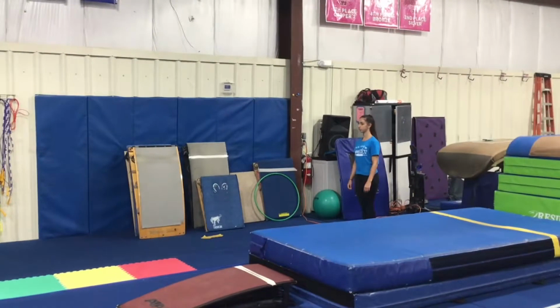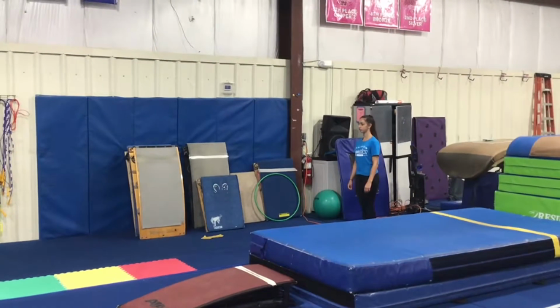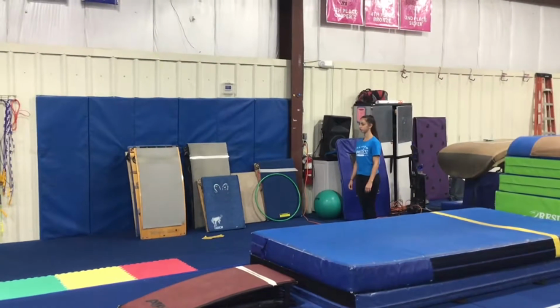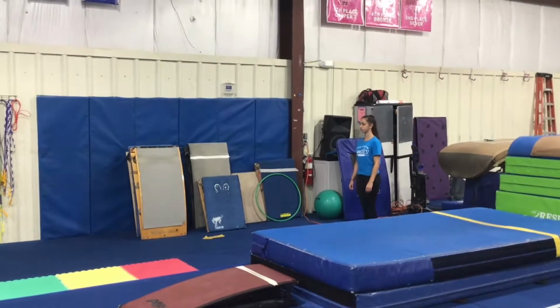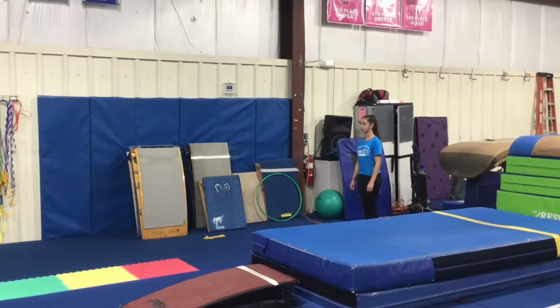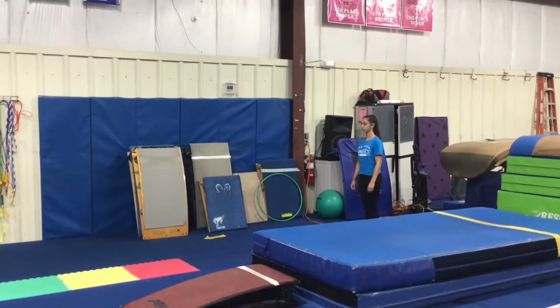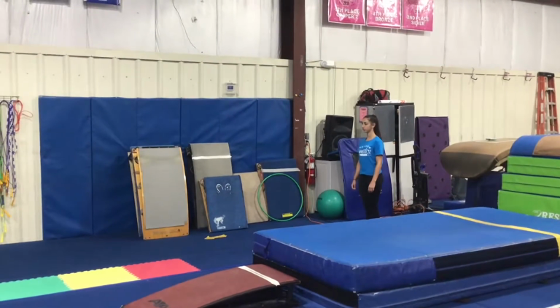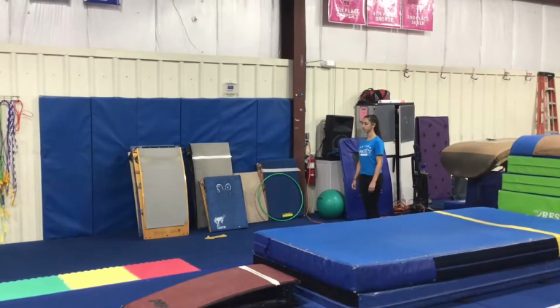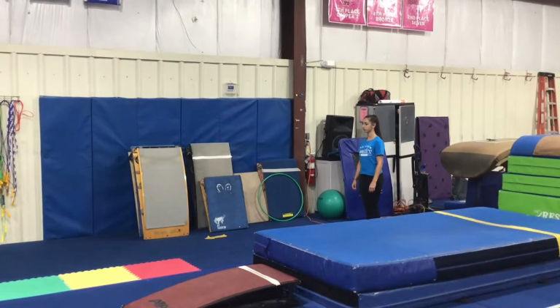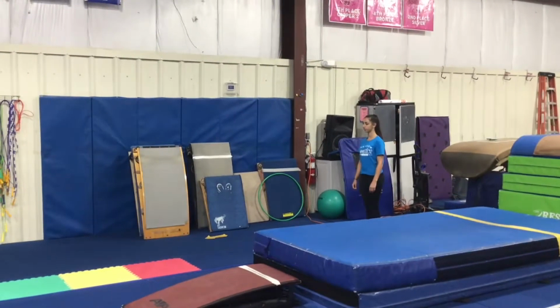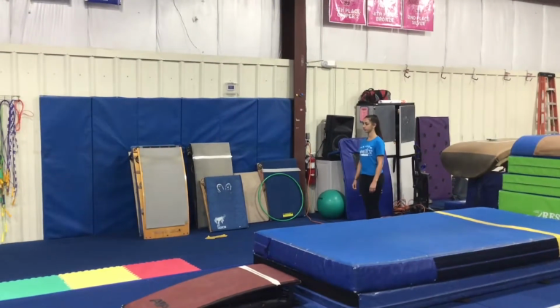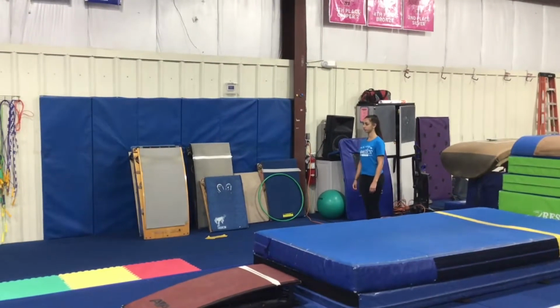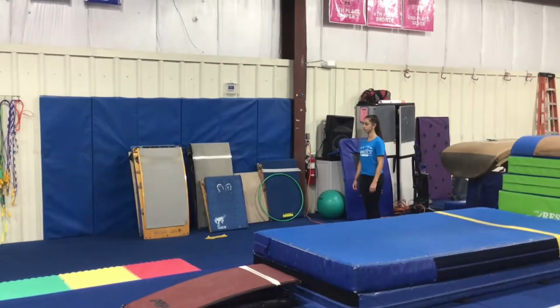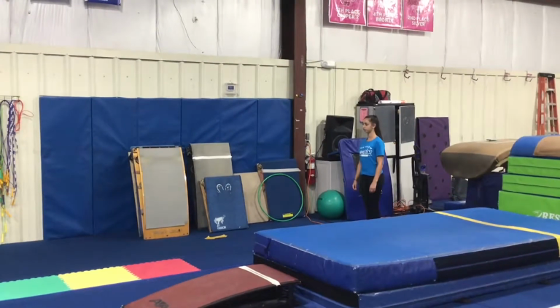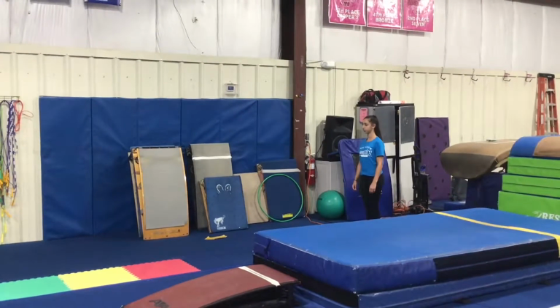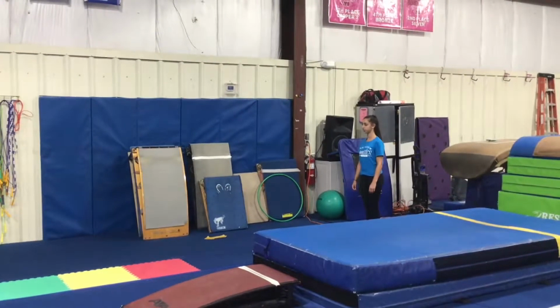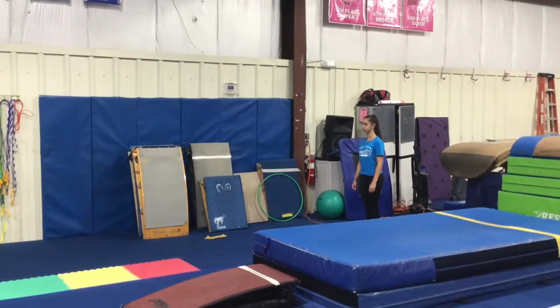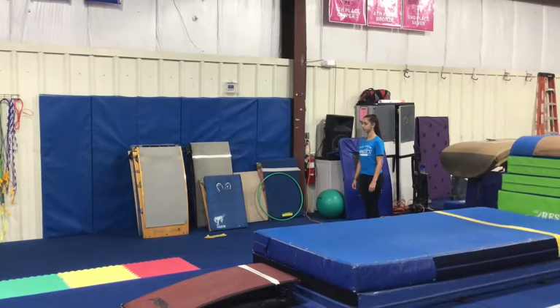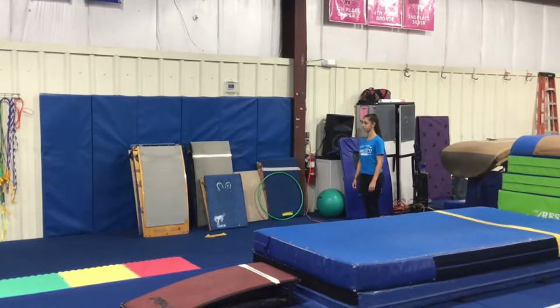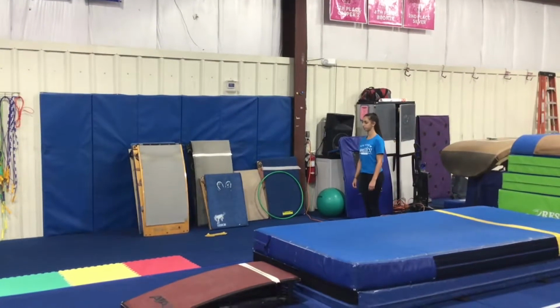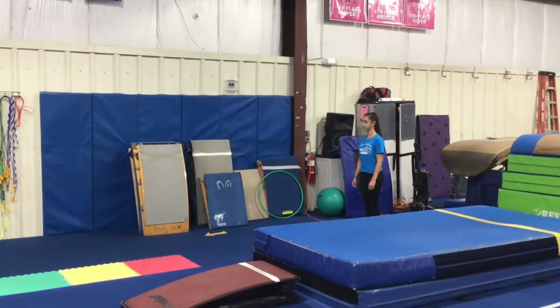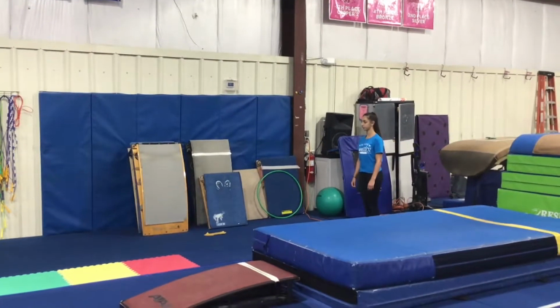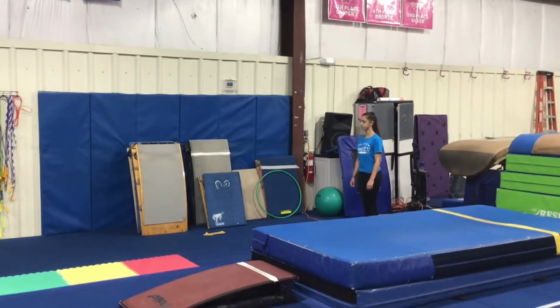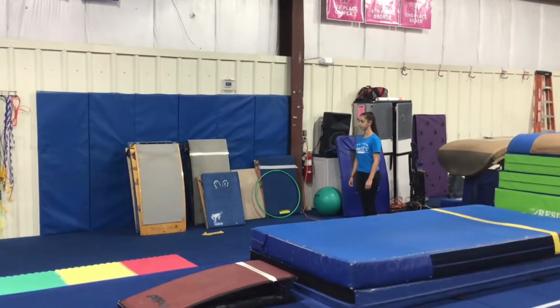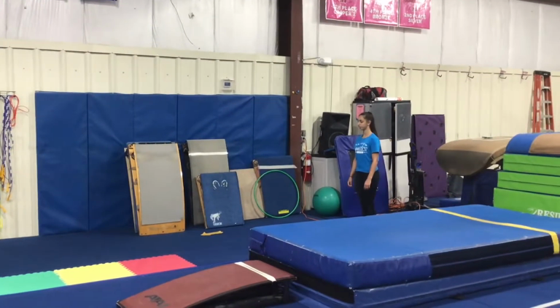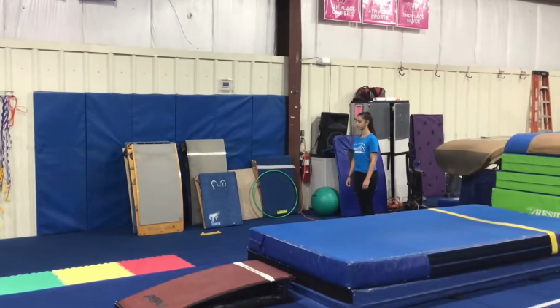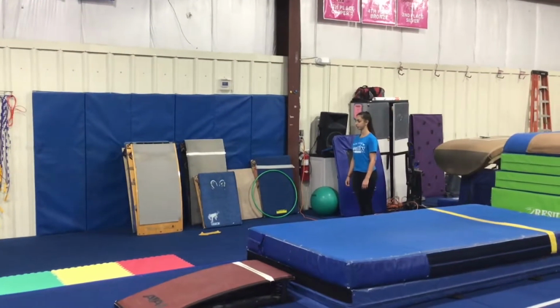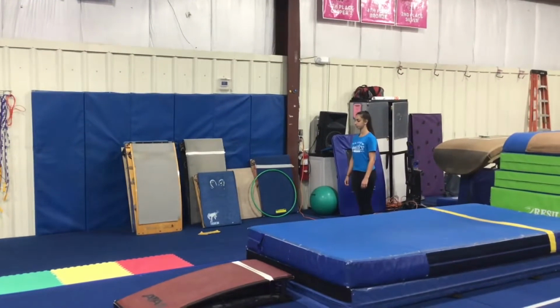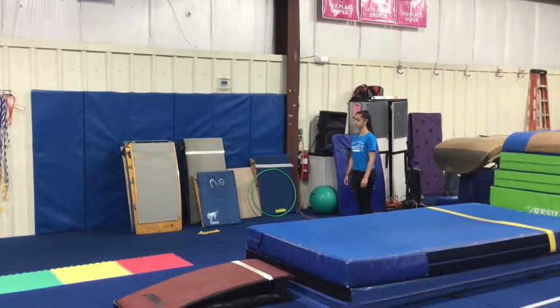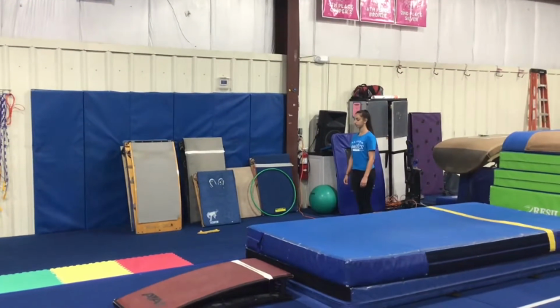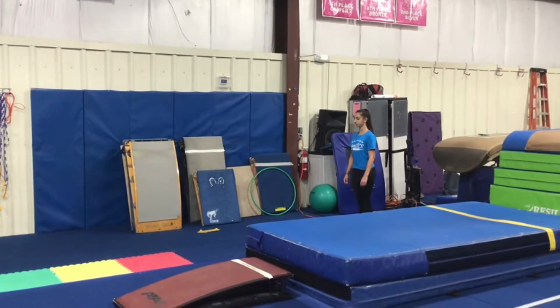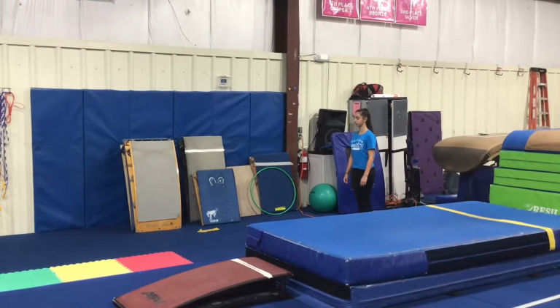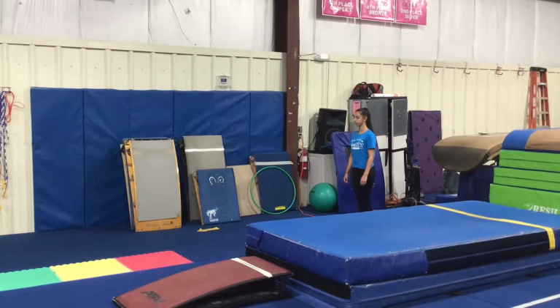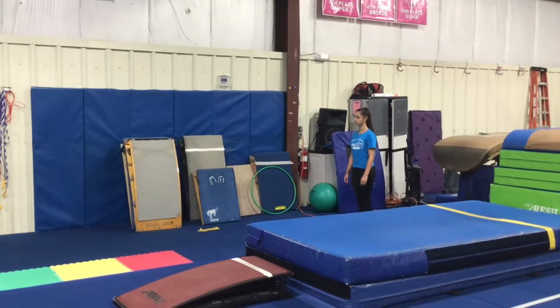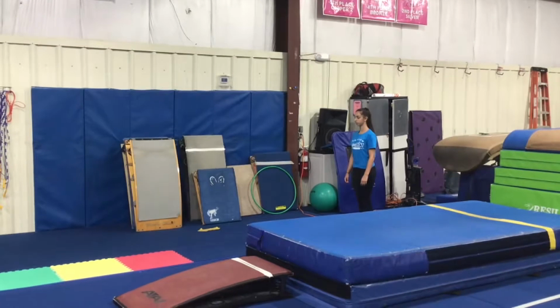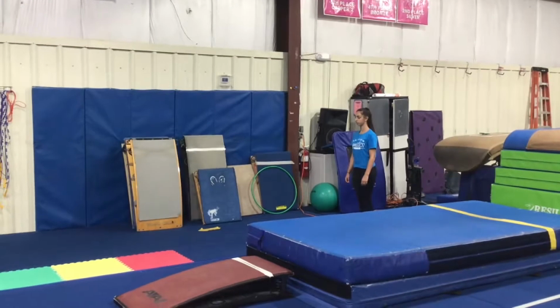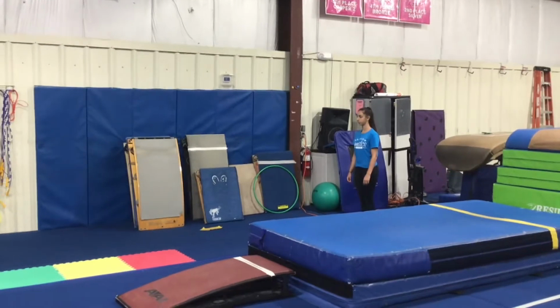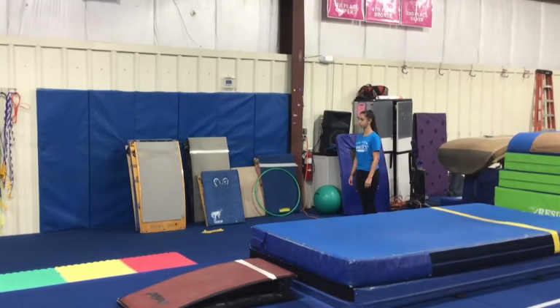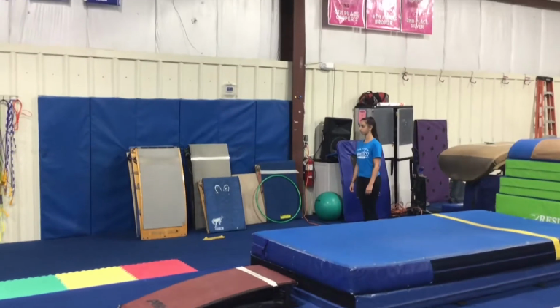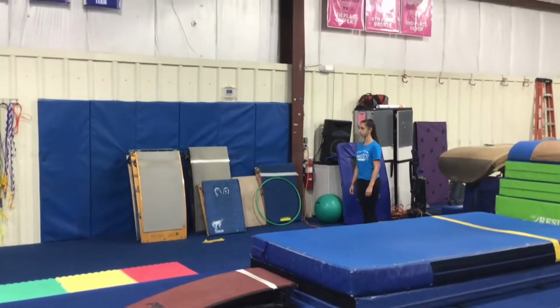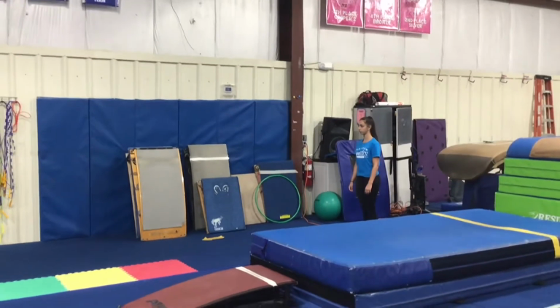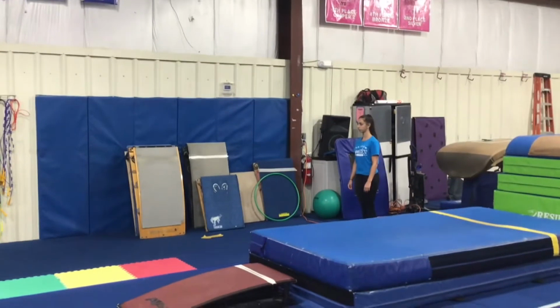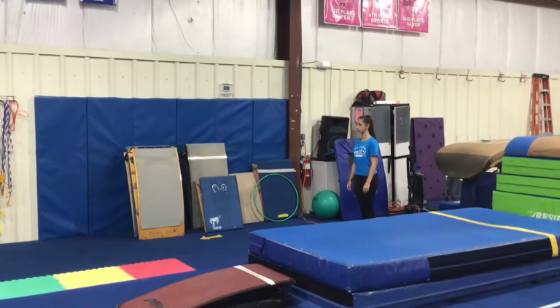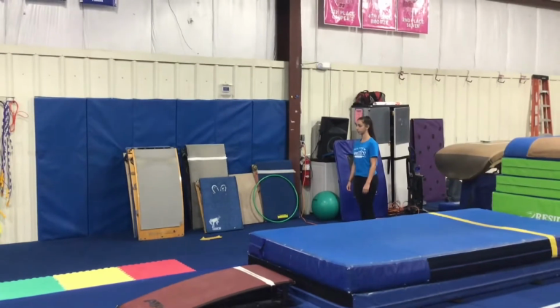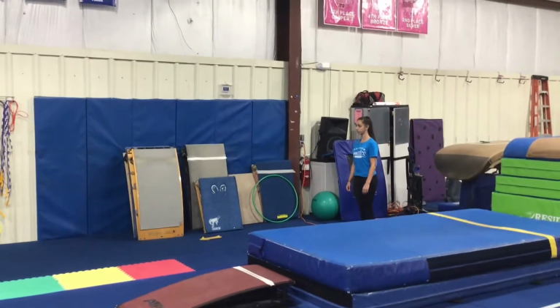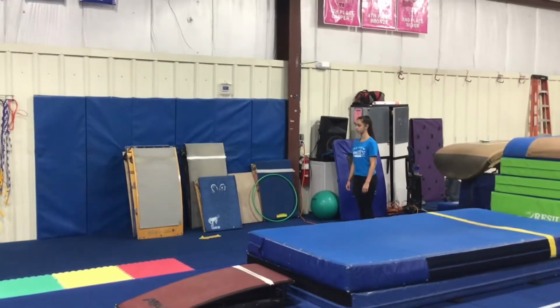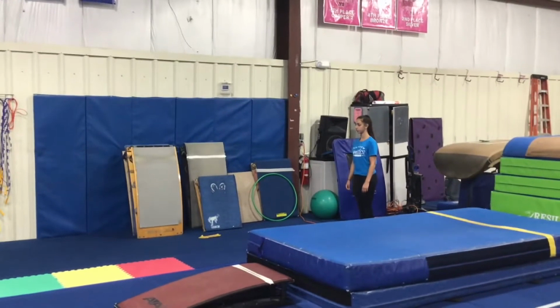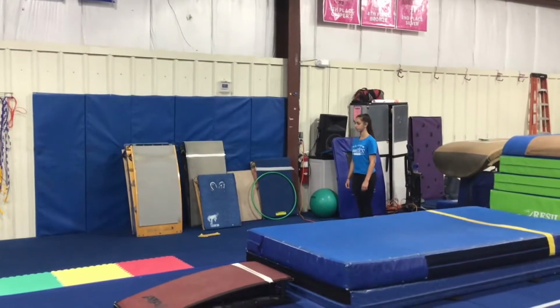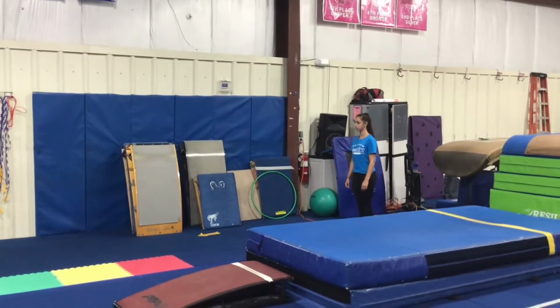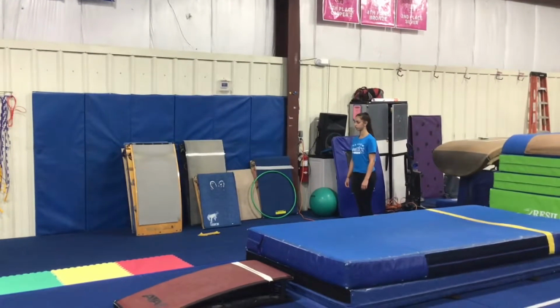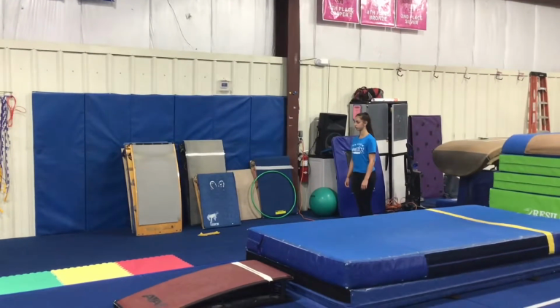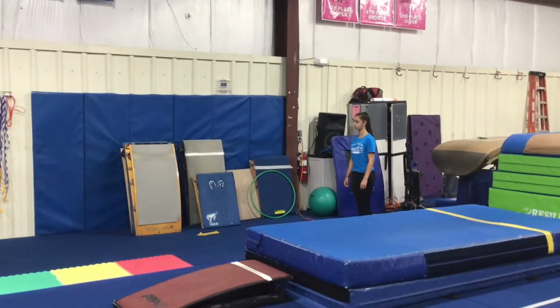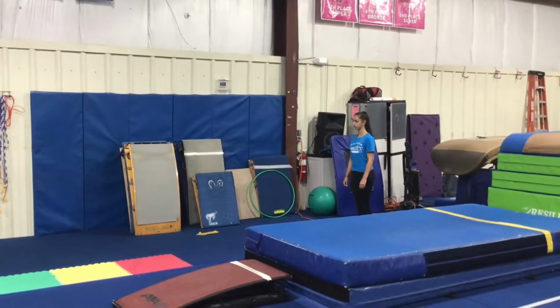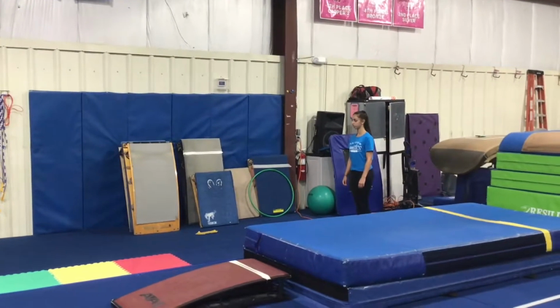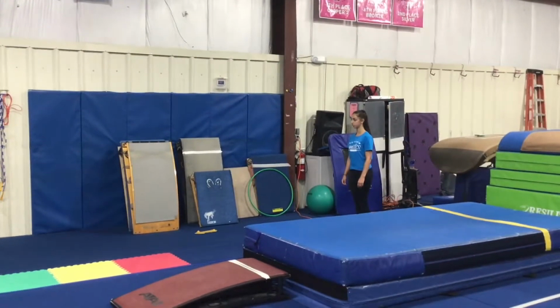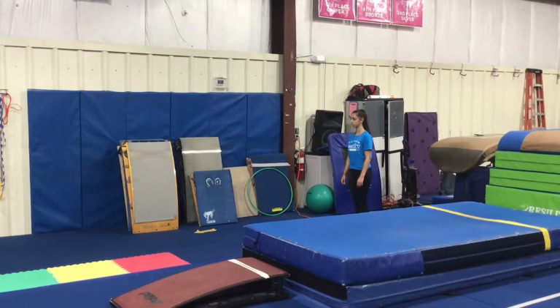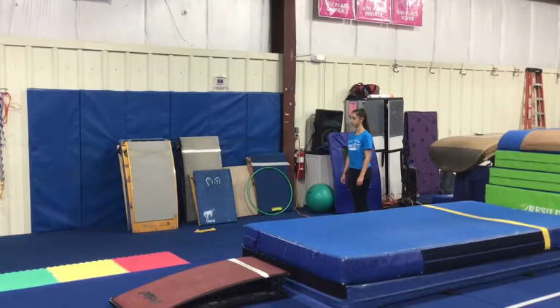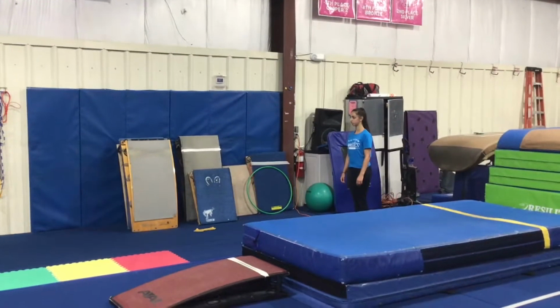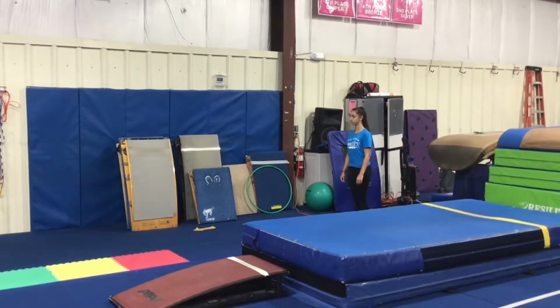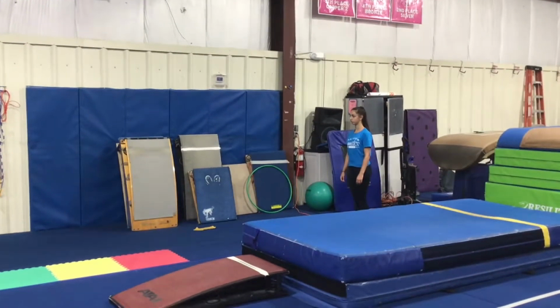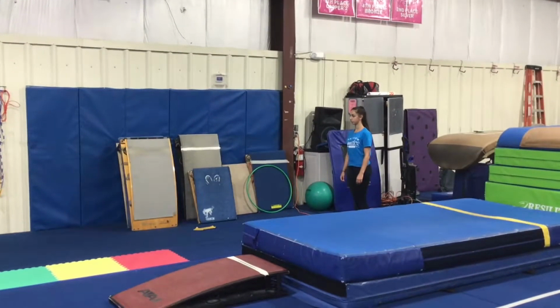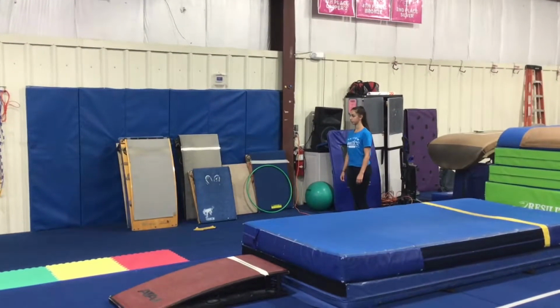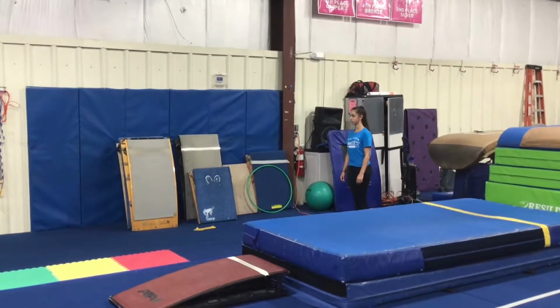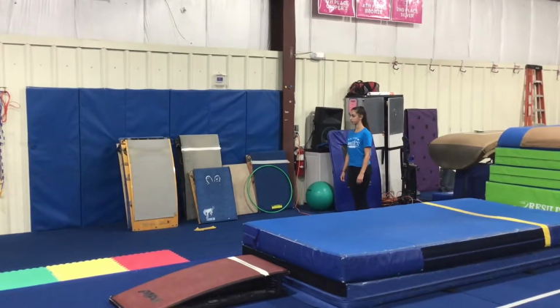Welcome to Fall Level 2 Week 1 and 2 lesson plans. These lessons run from August 26th to September 7th.